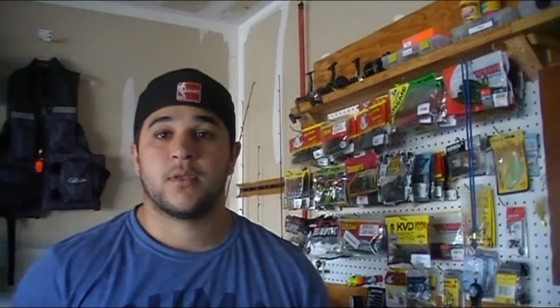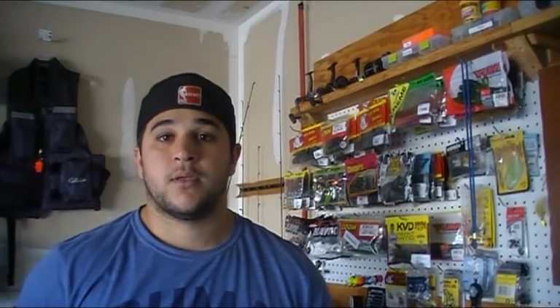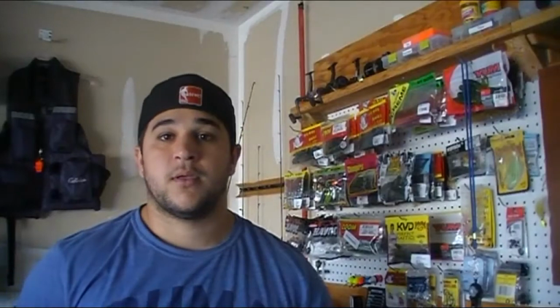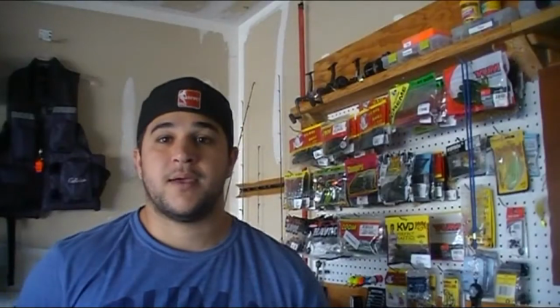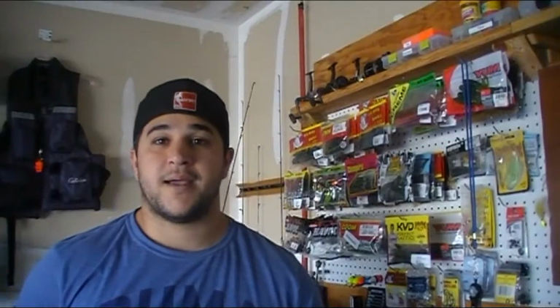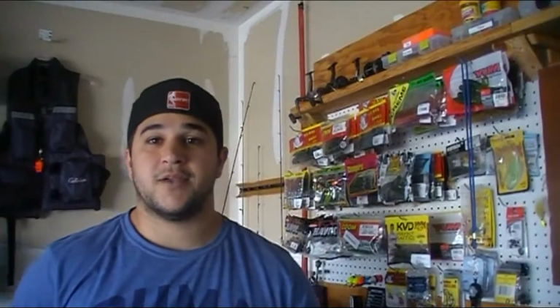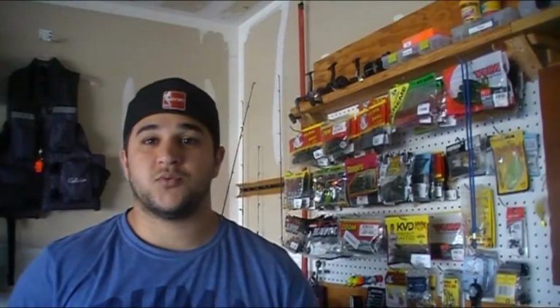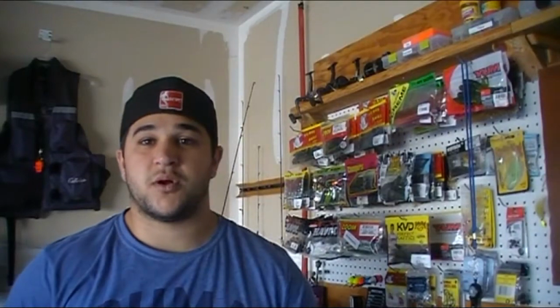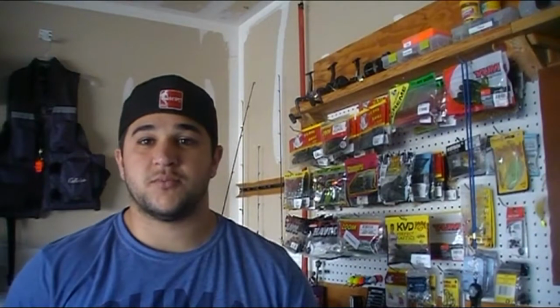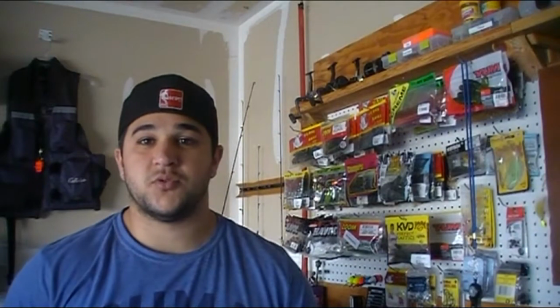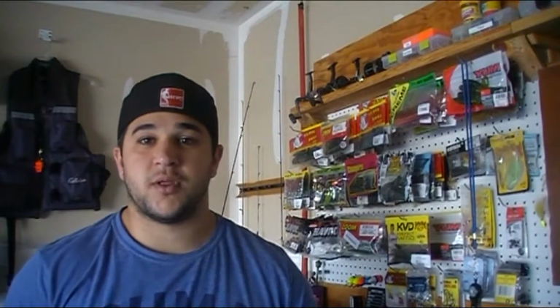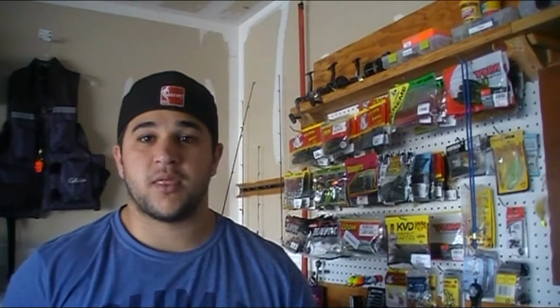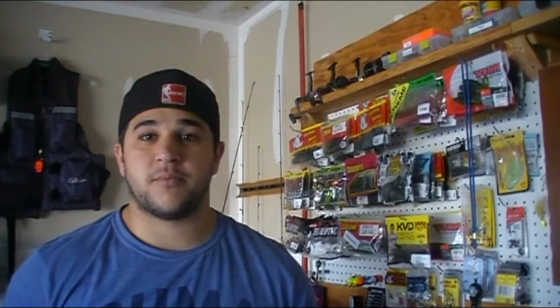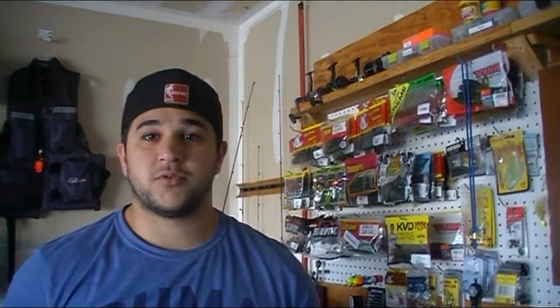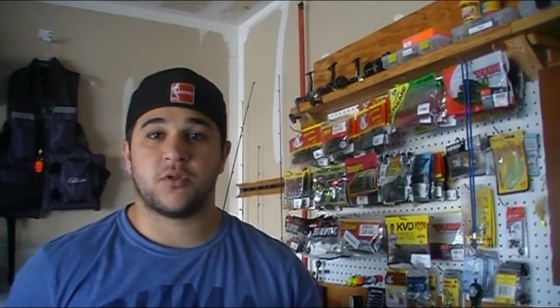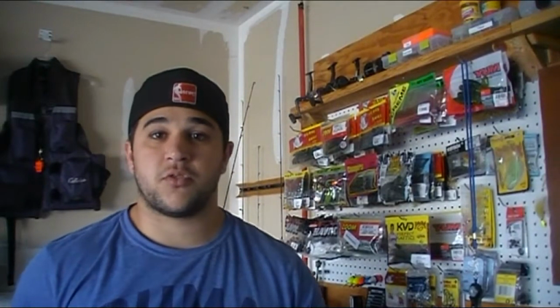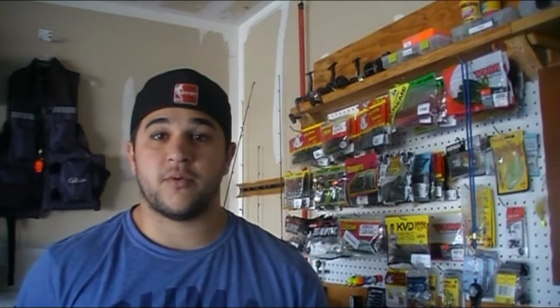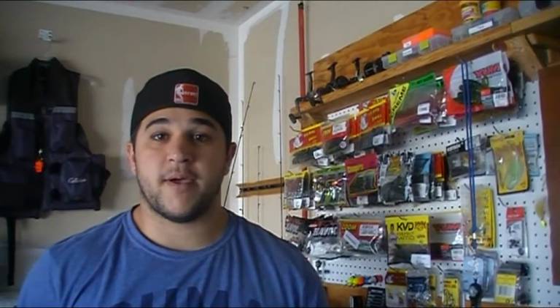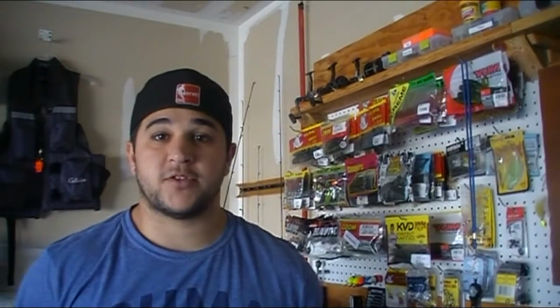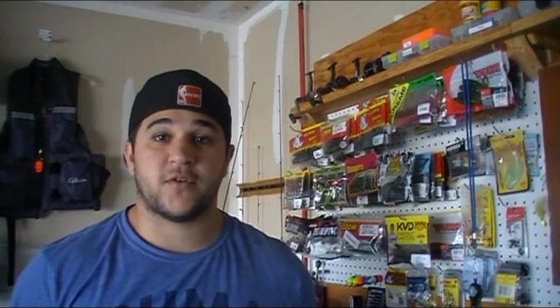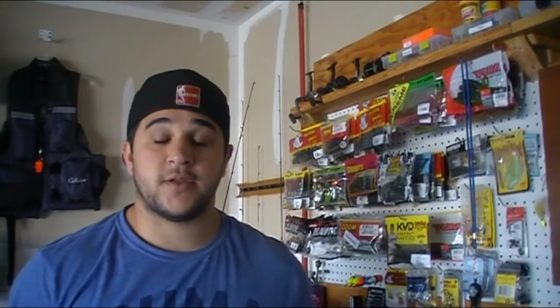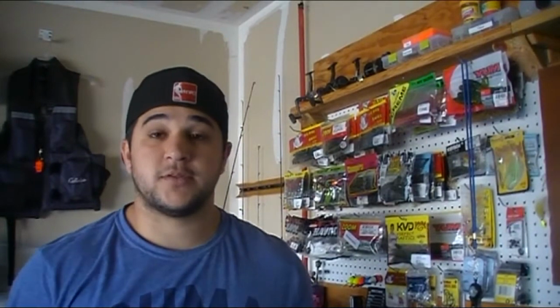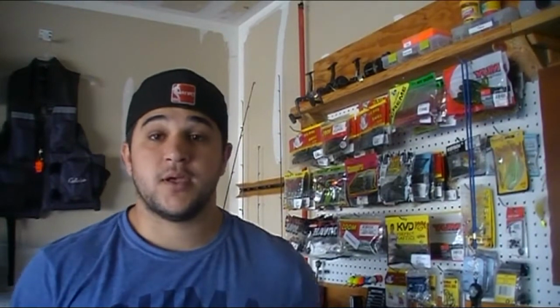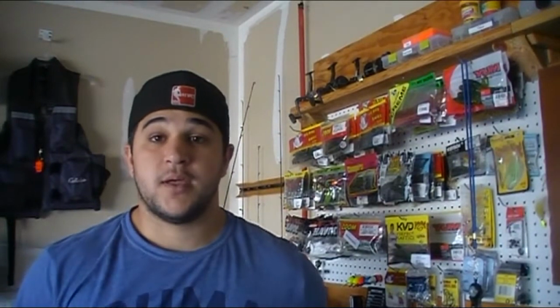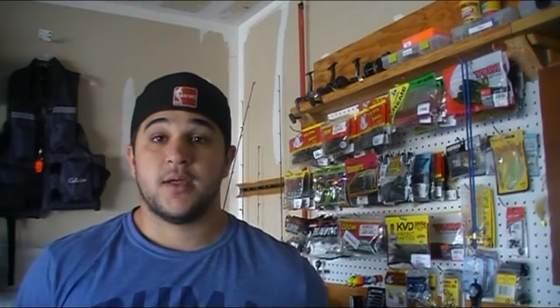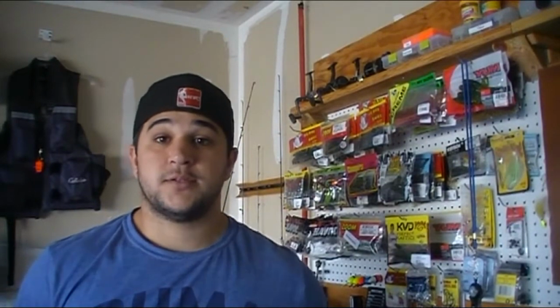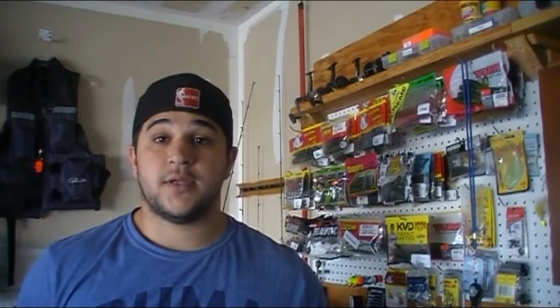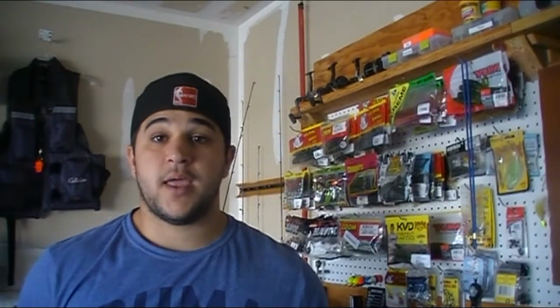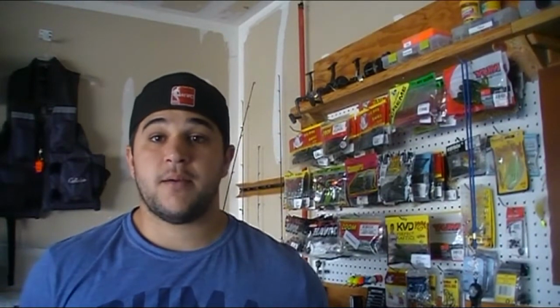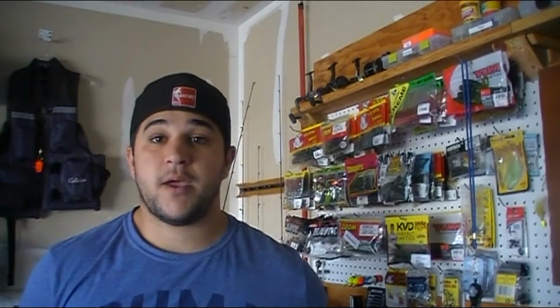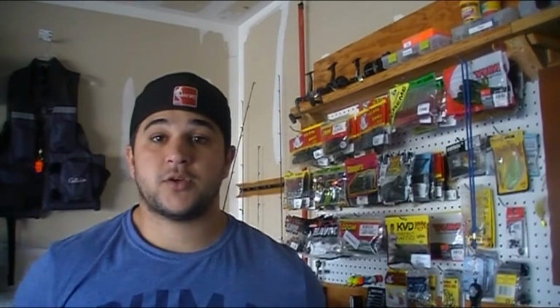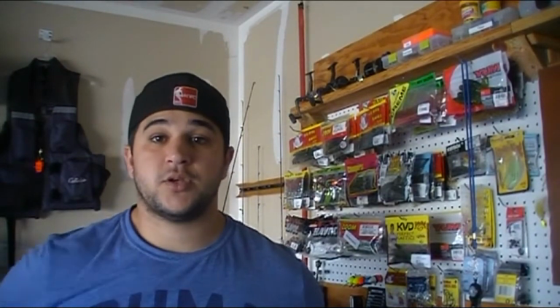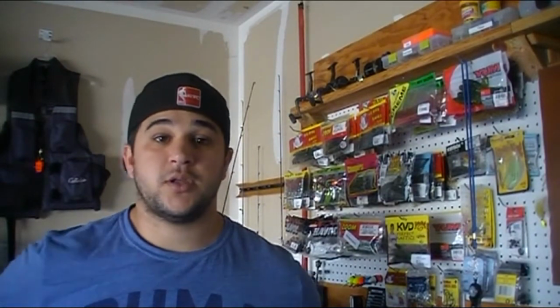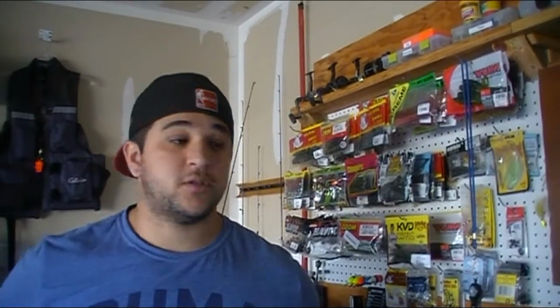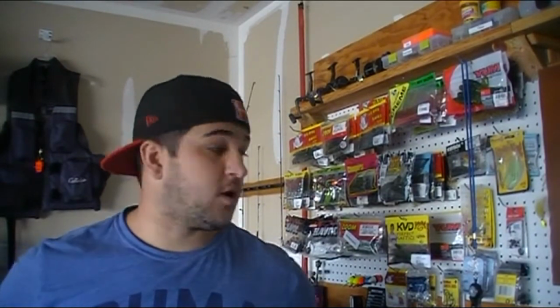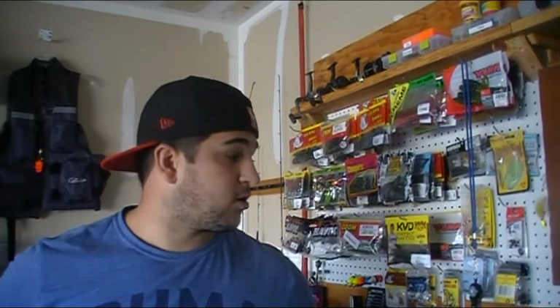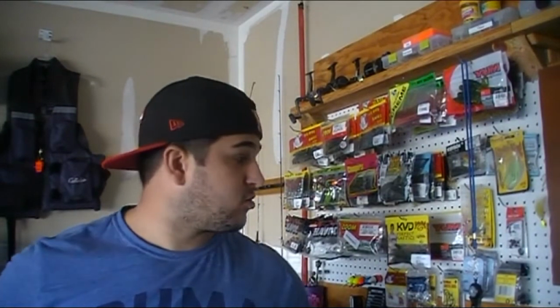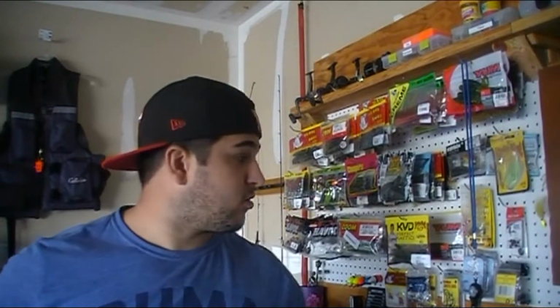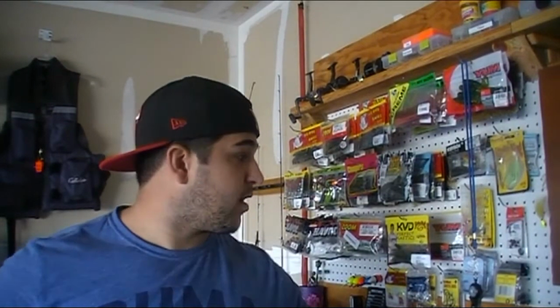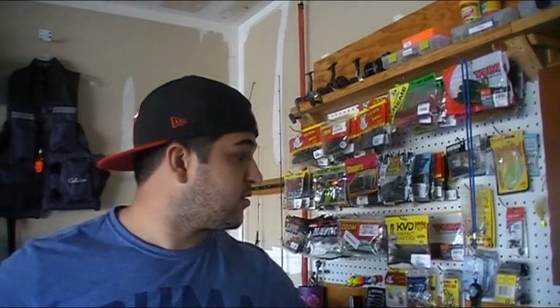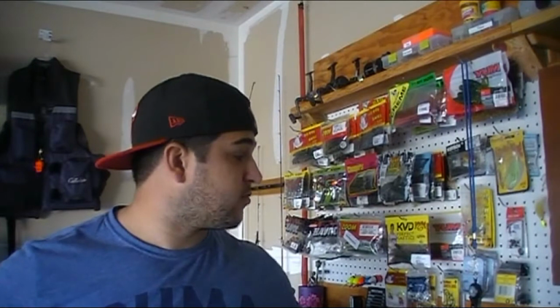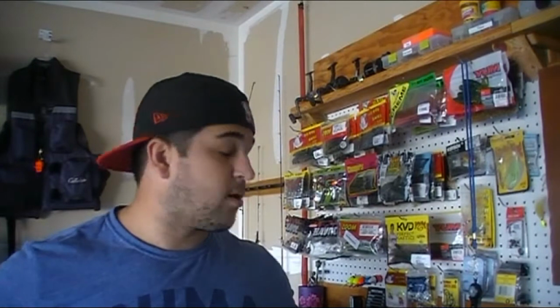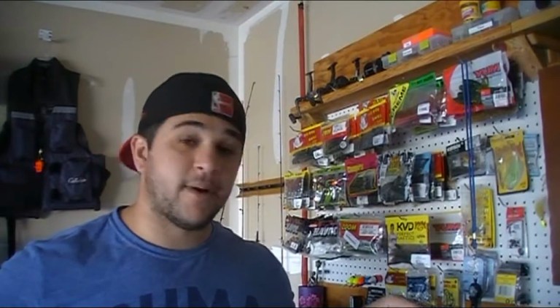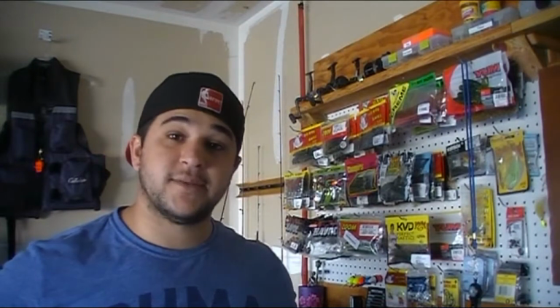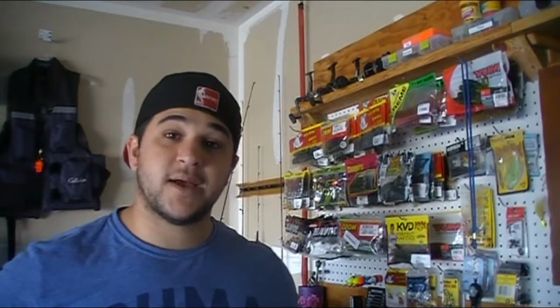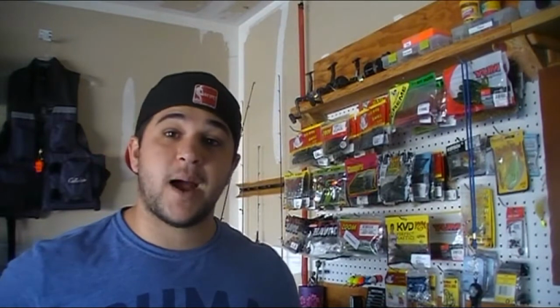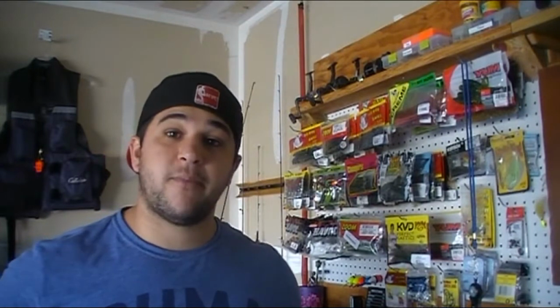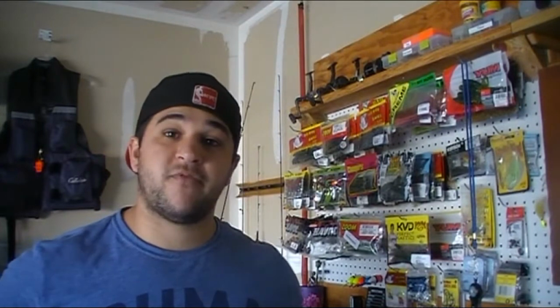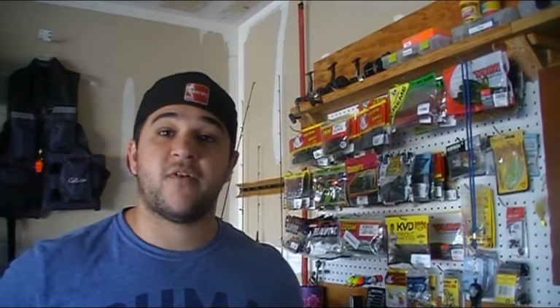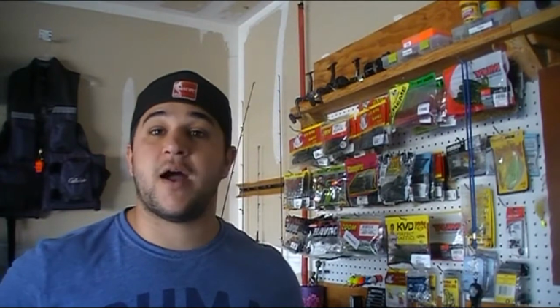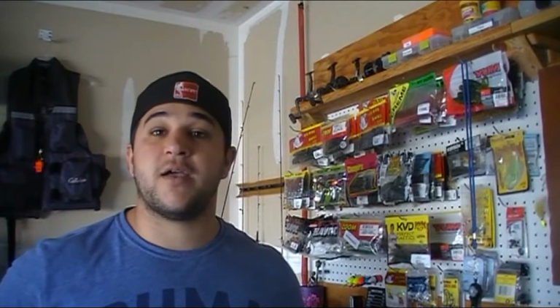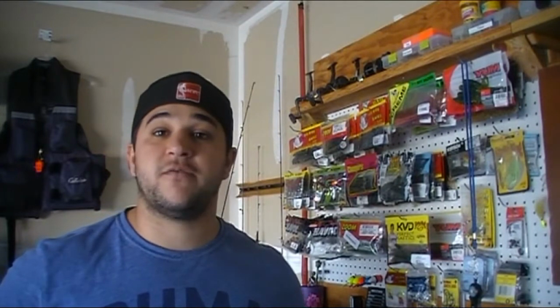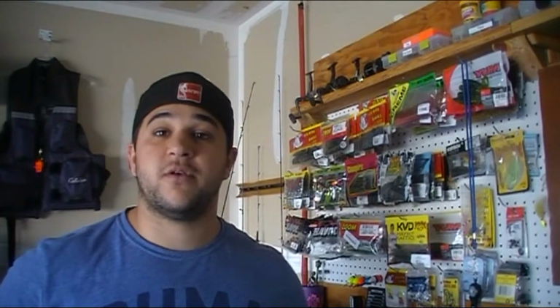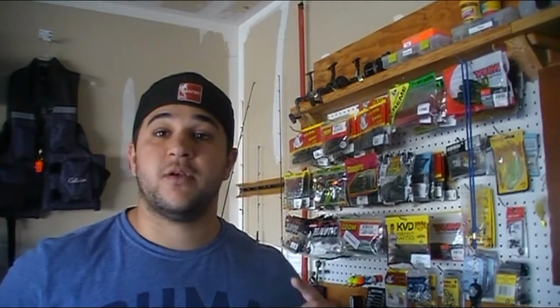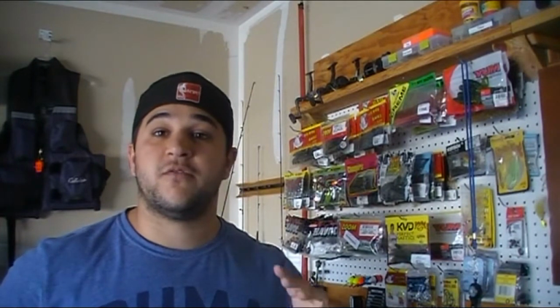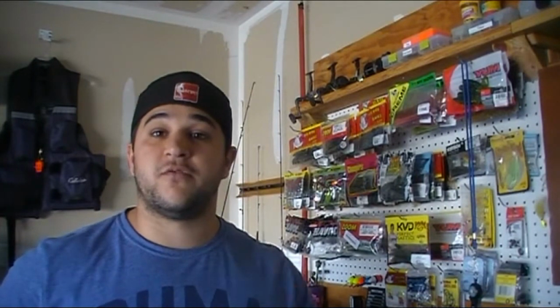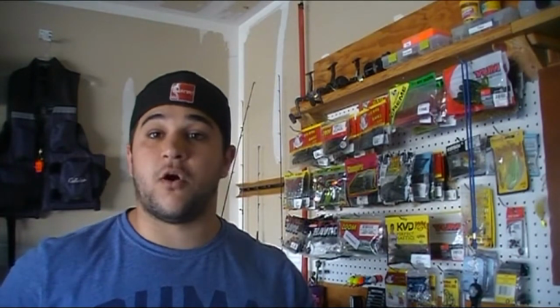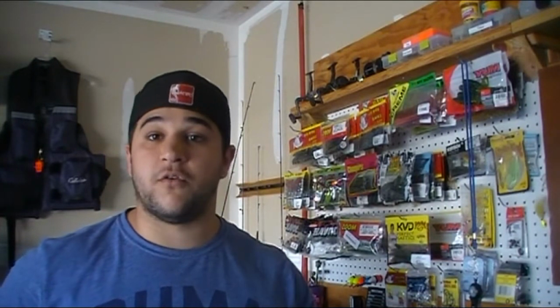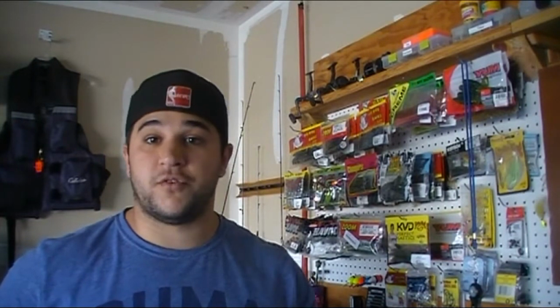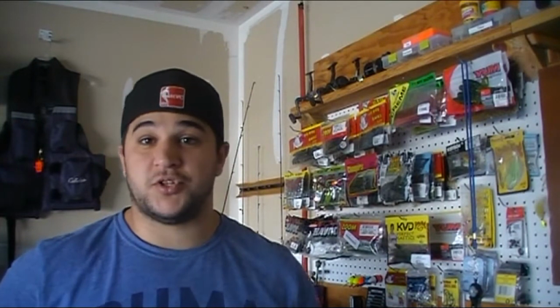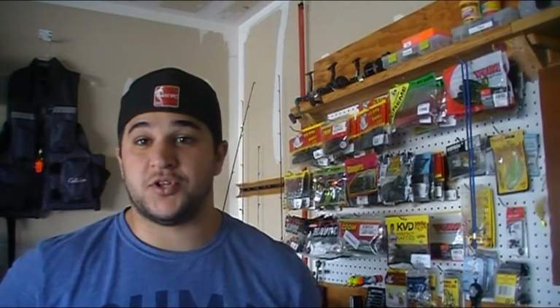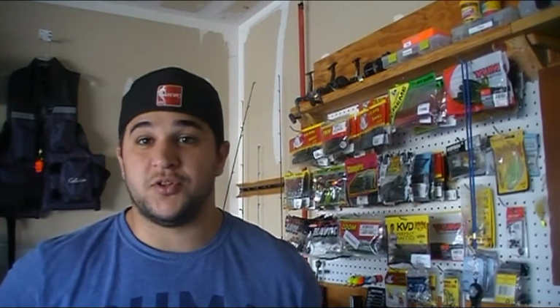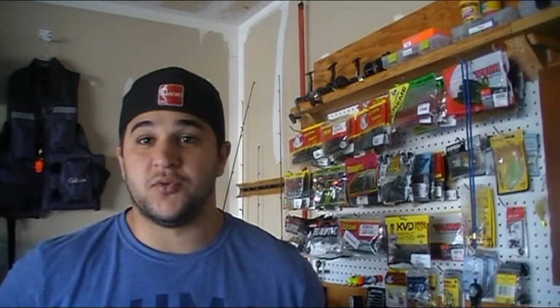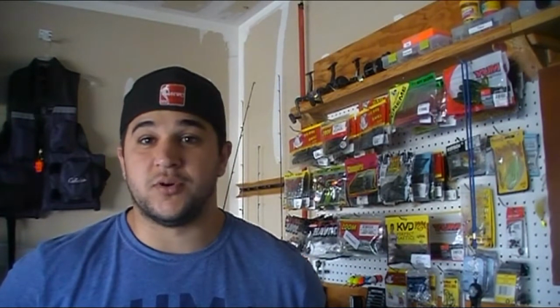Hey guys, welcome to another episode of 3 Bass Friends. Today I'm actually going to talk to you guys about my top 5 fall fishing lures.